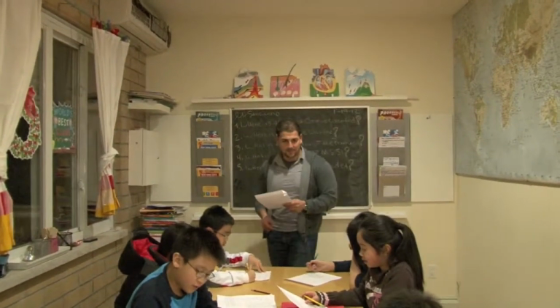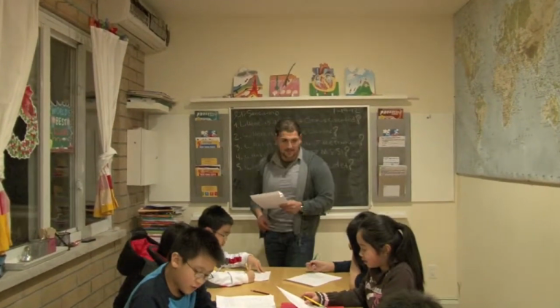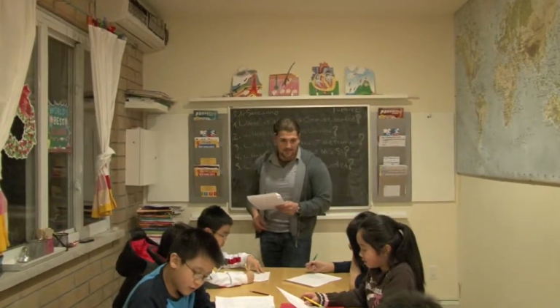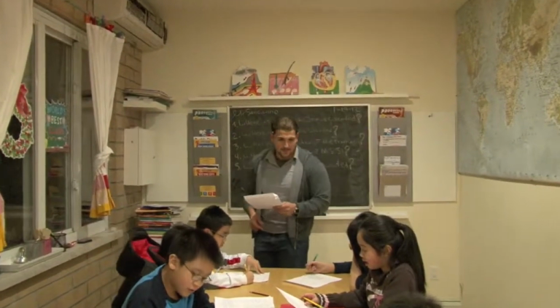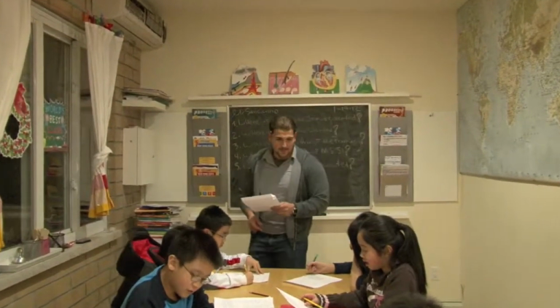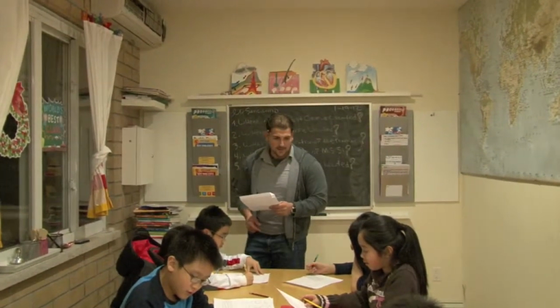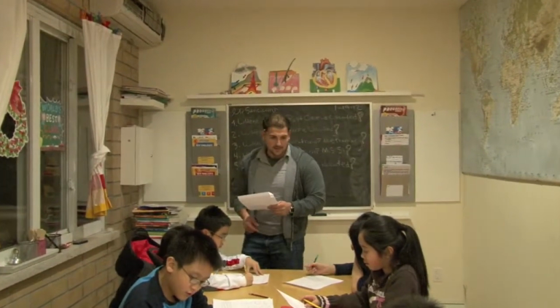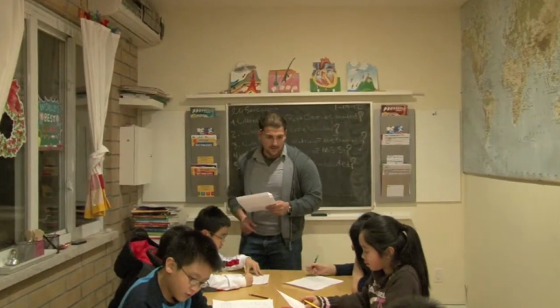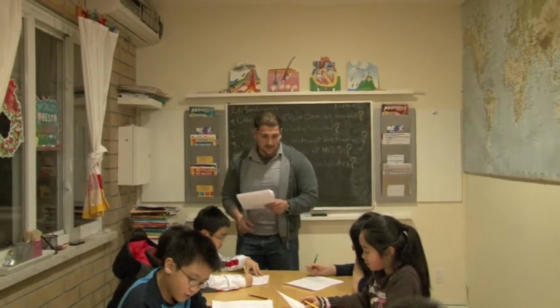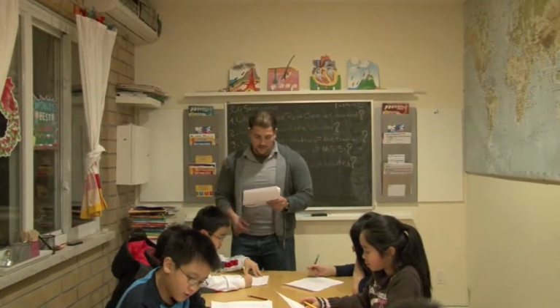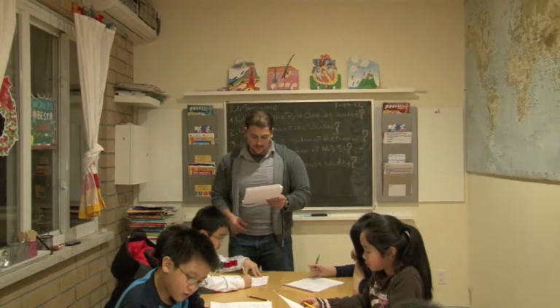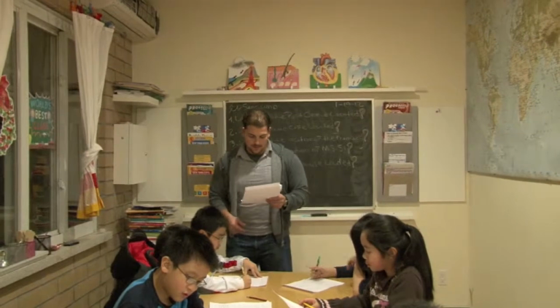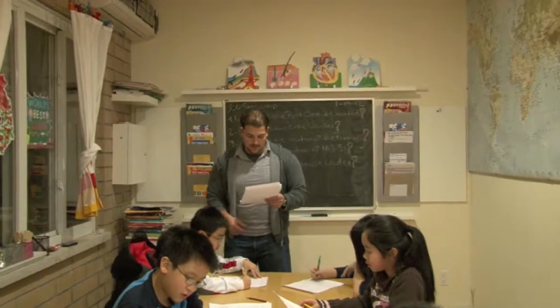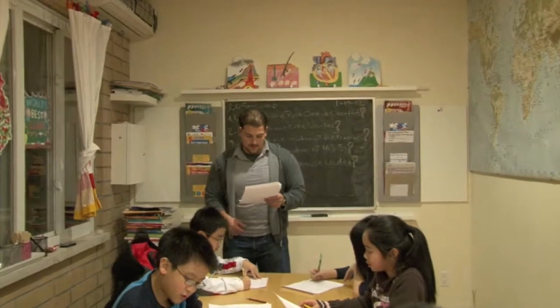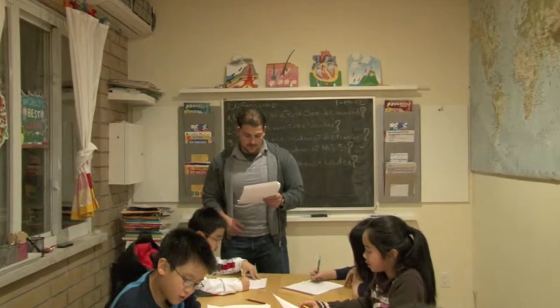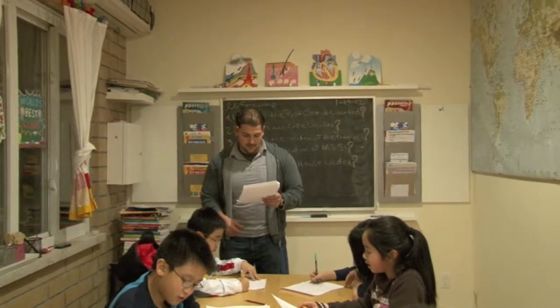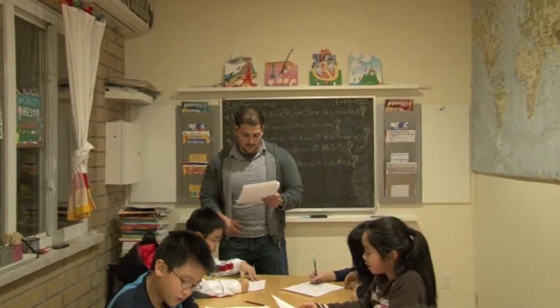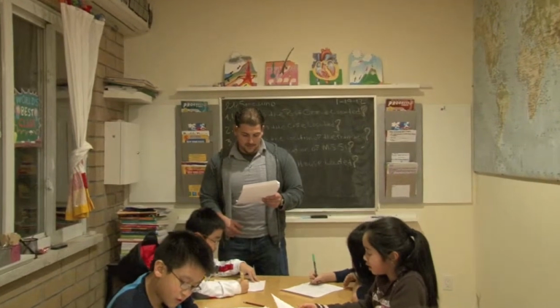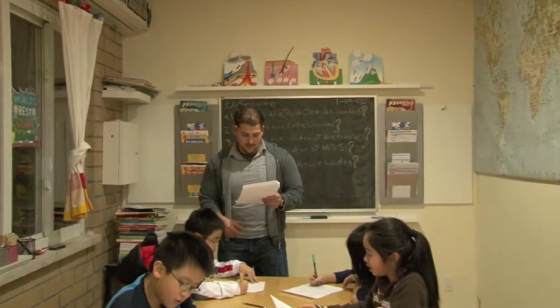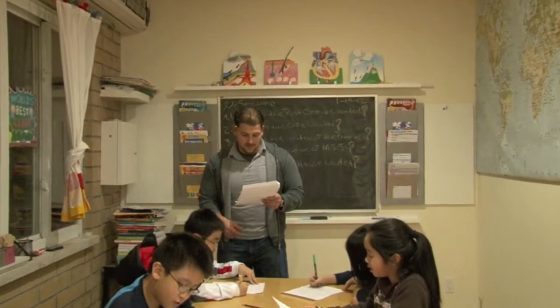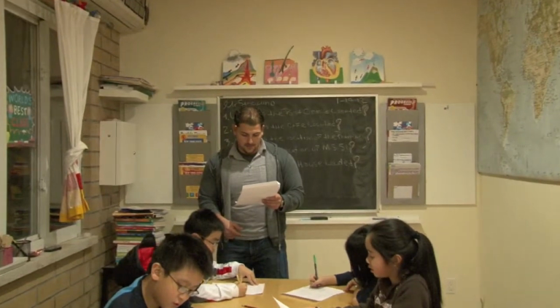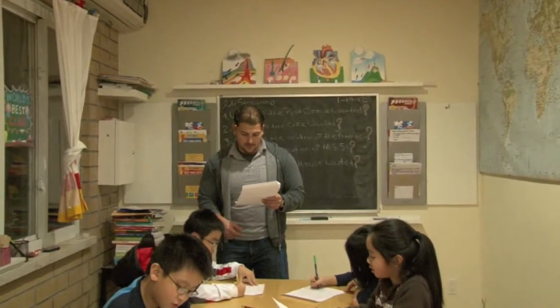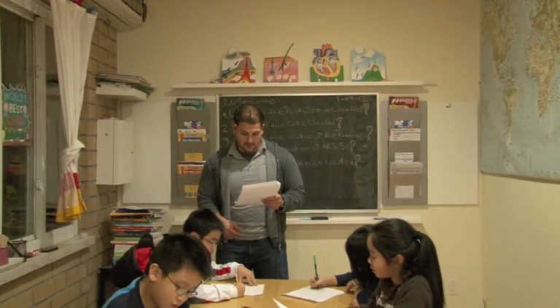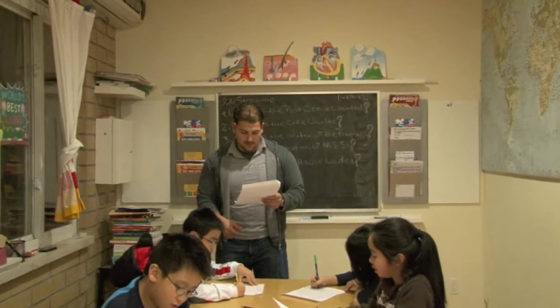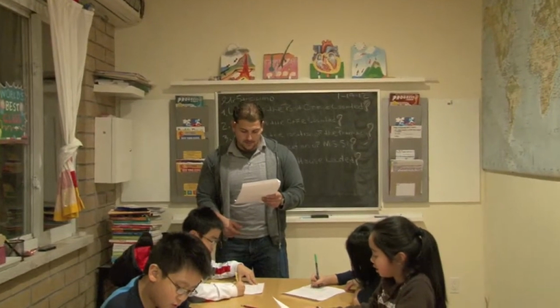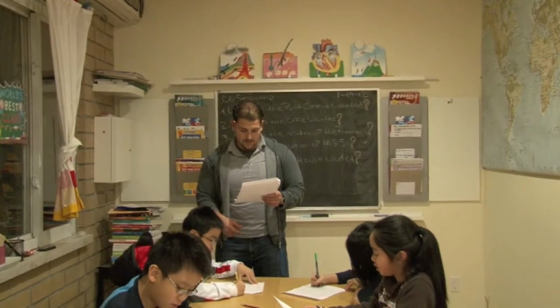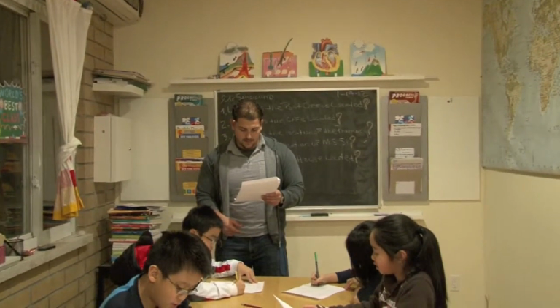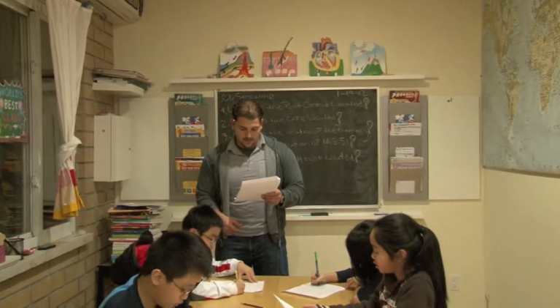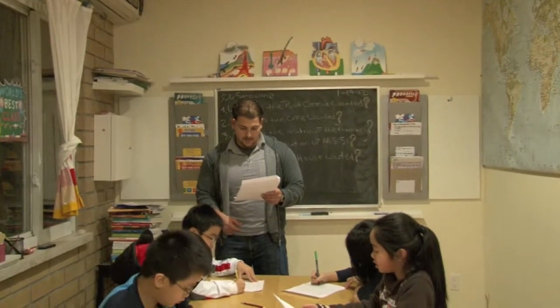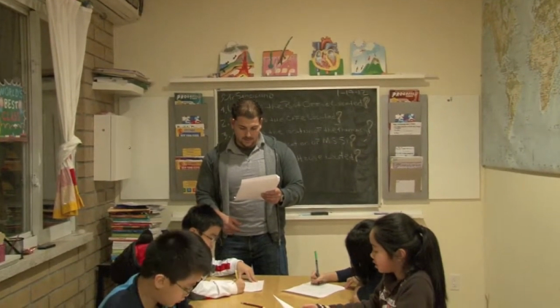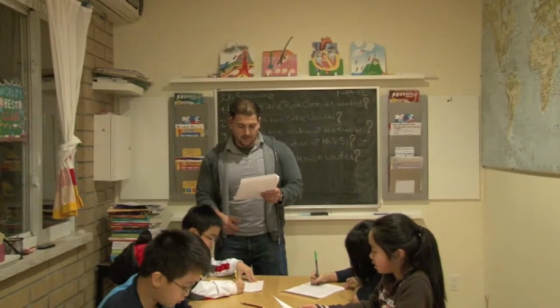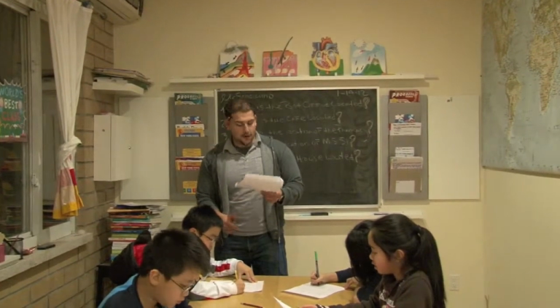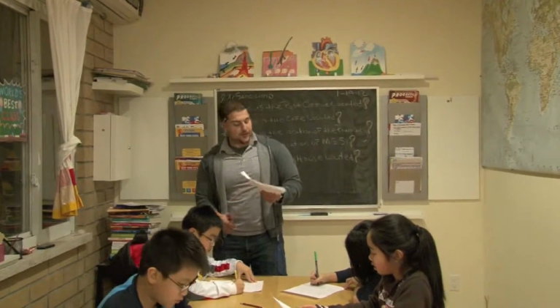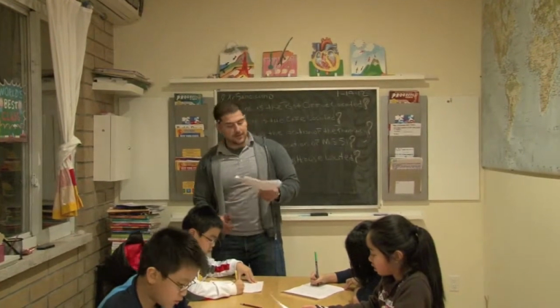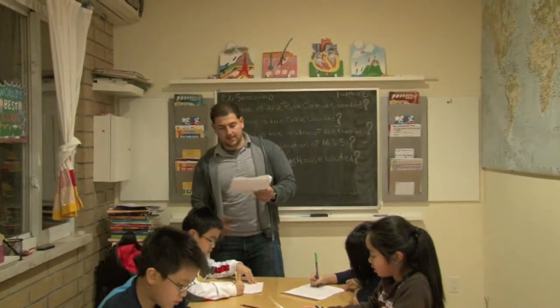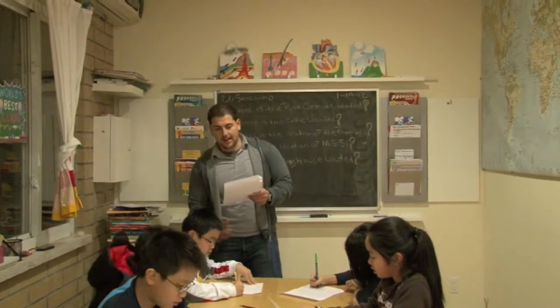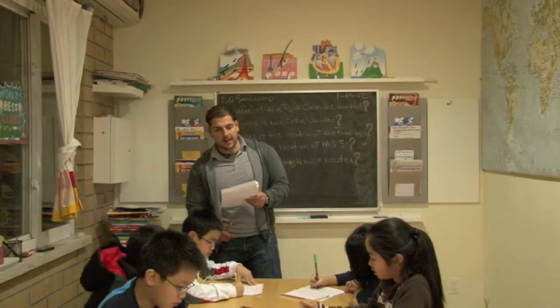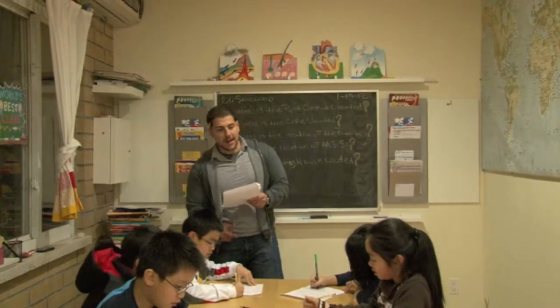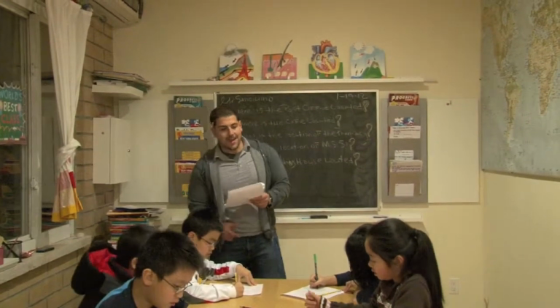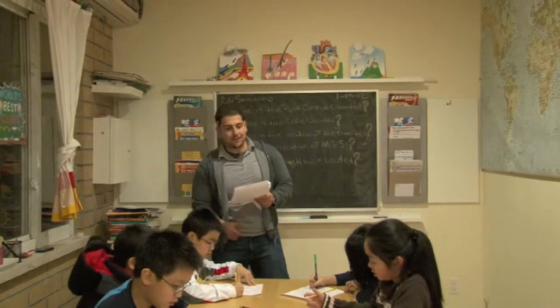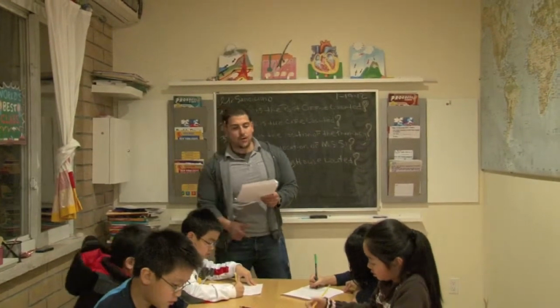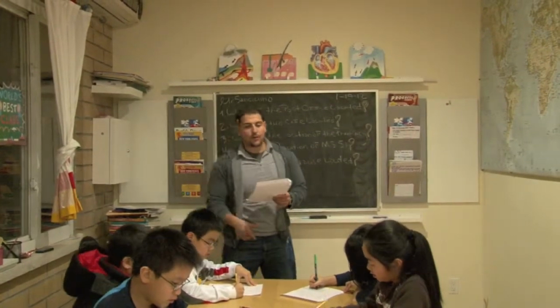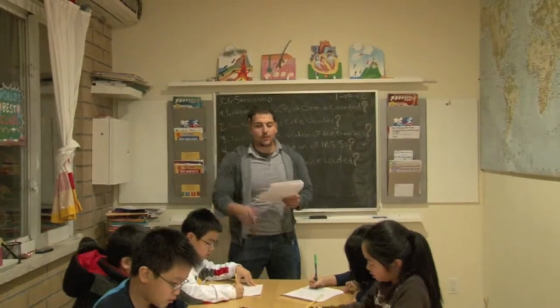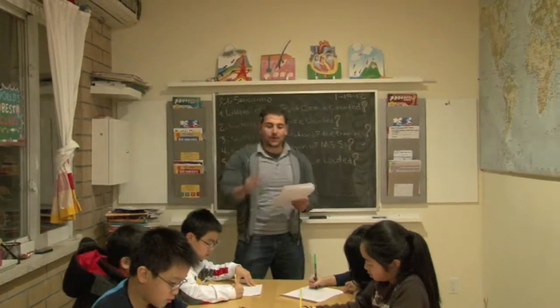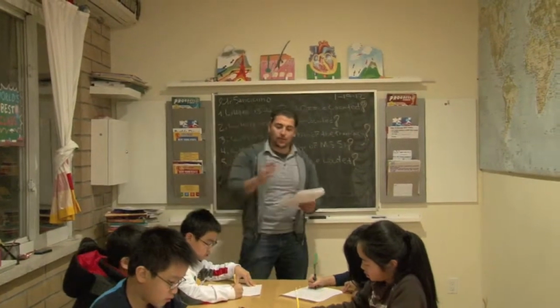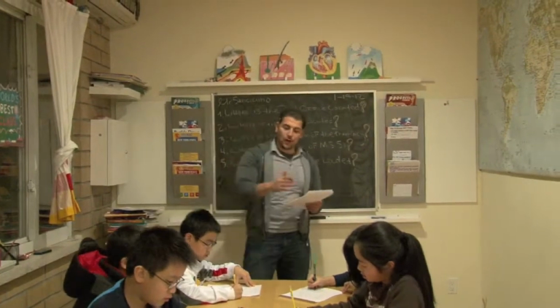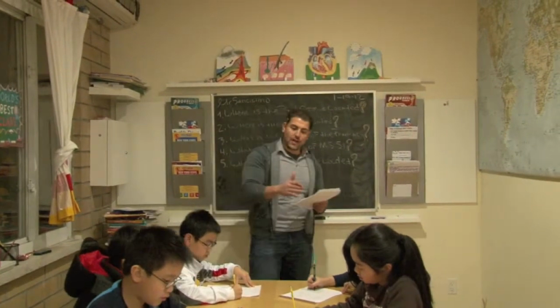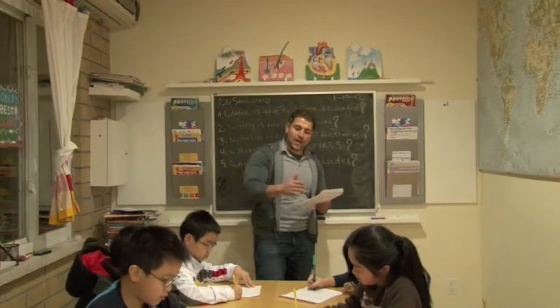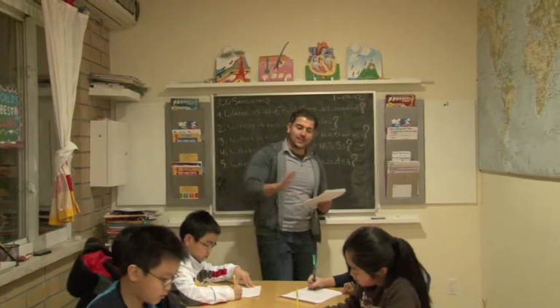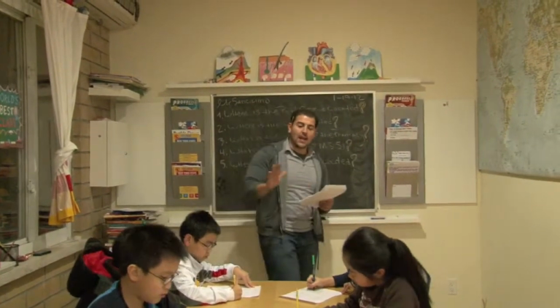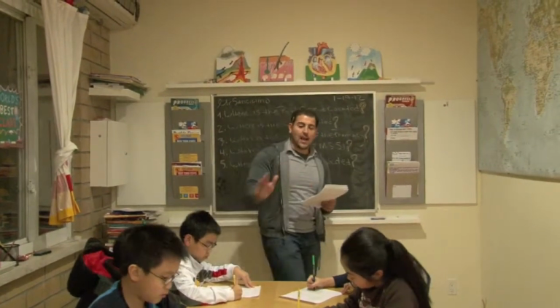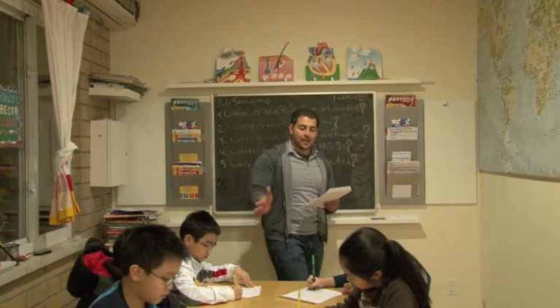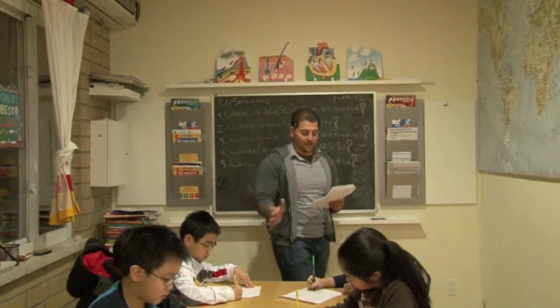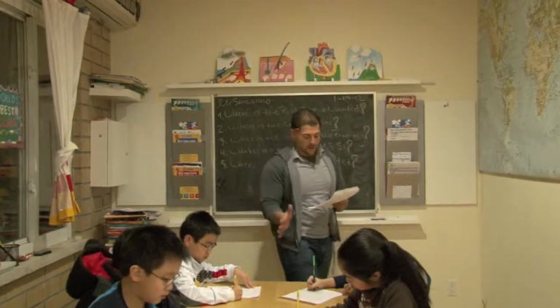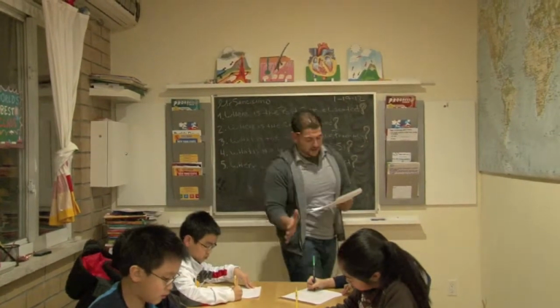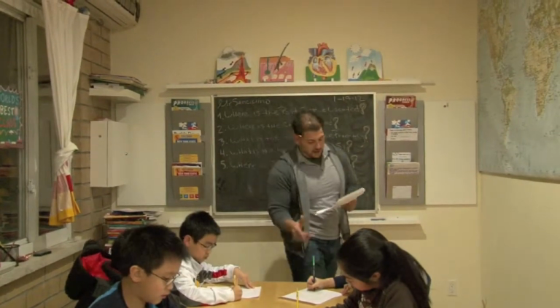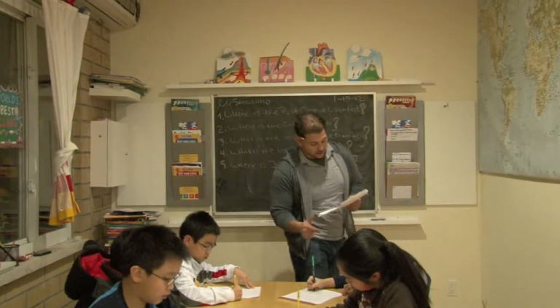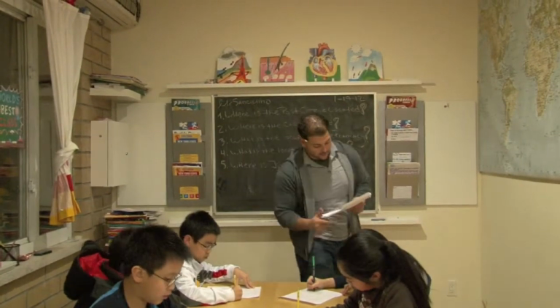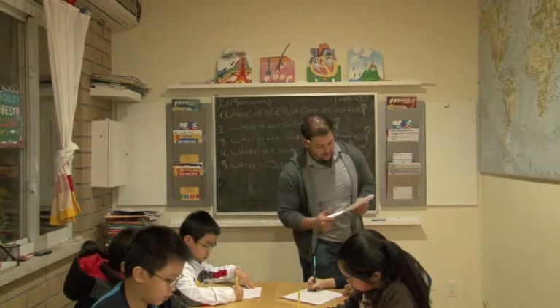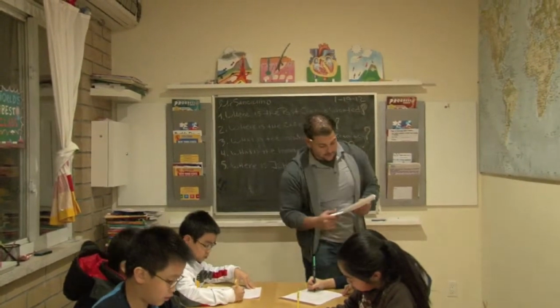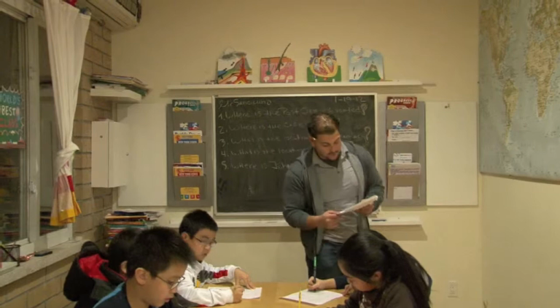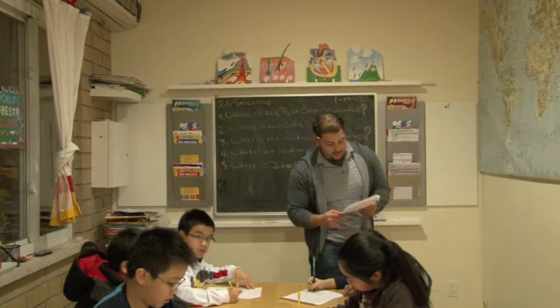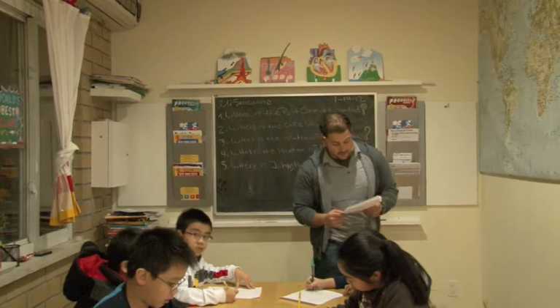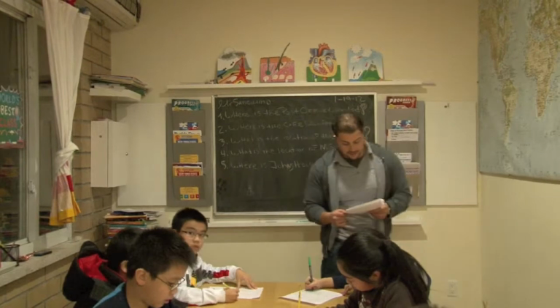Student: 2nd Avenue between 38th and 39th Street. Teacher: Perfect — 2nd Avenue between 38th and 39th Street. Very good.